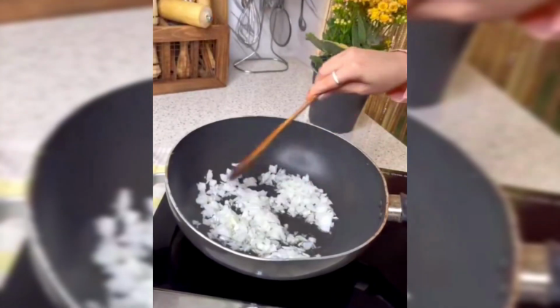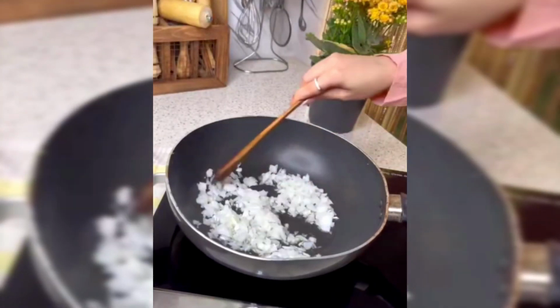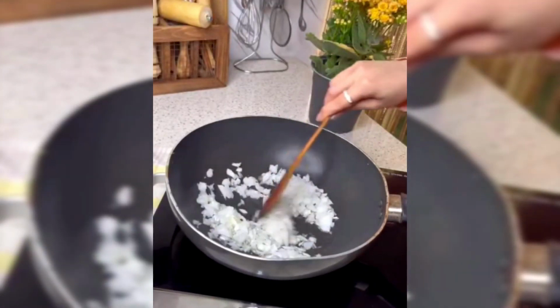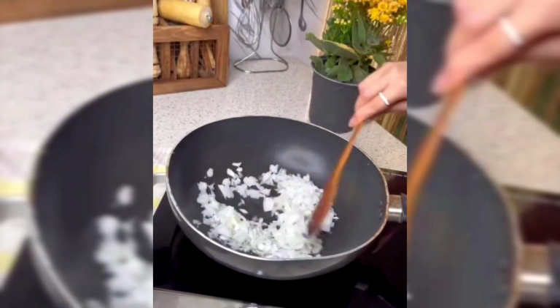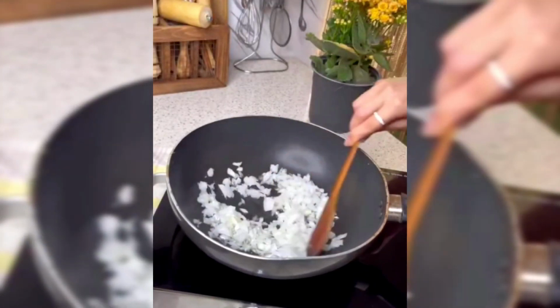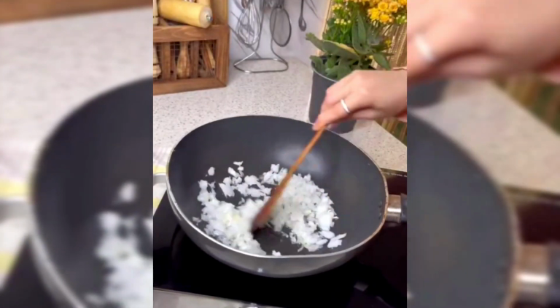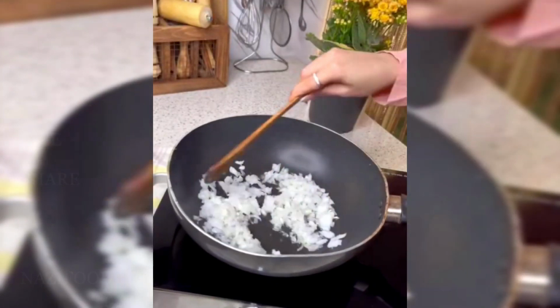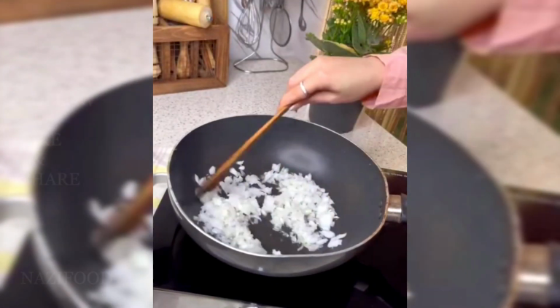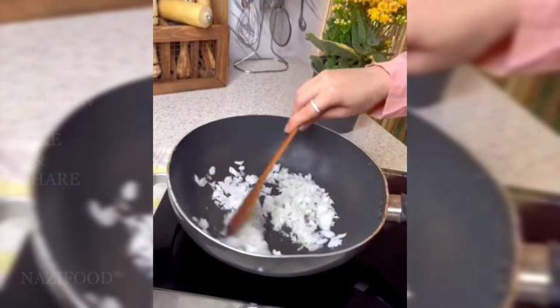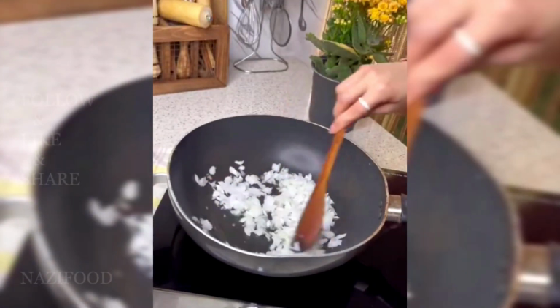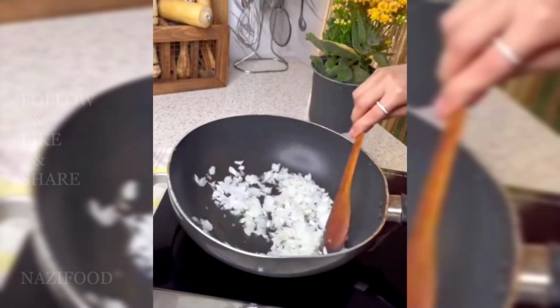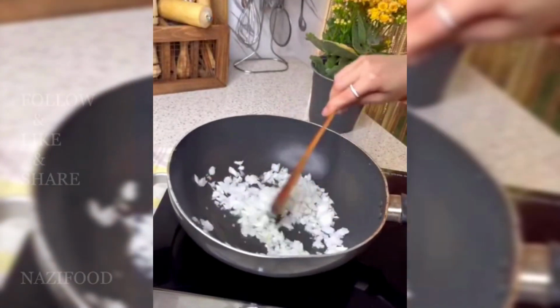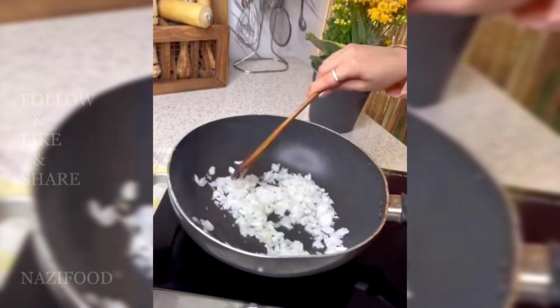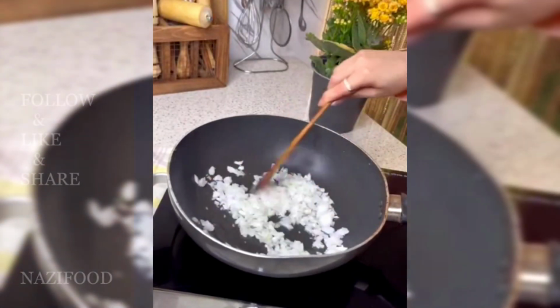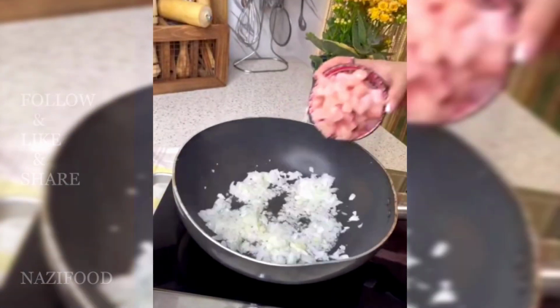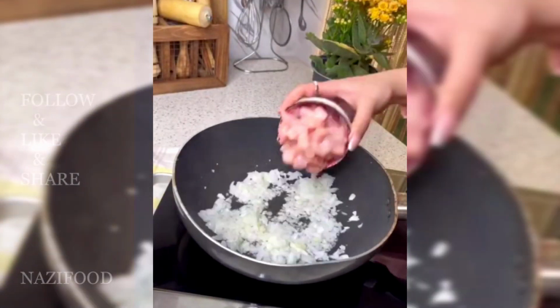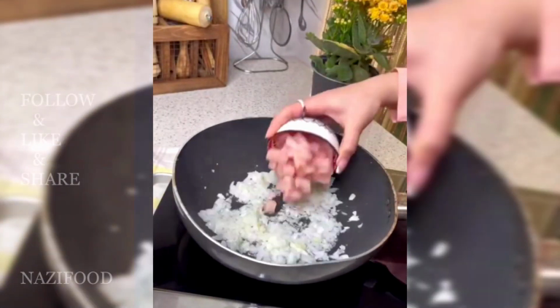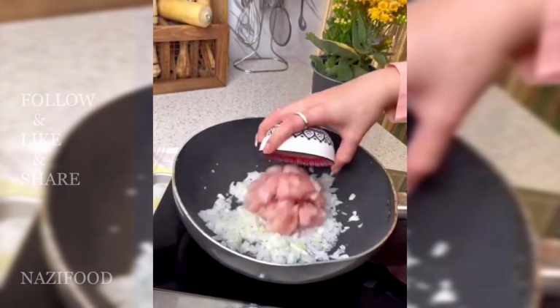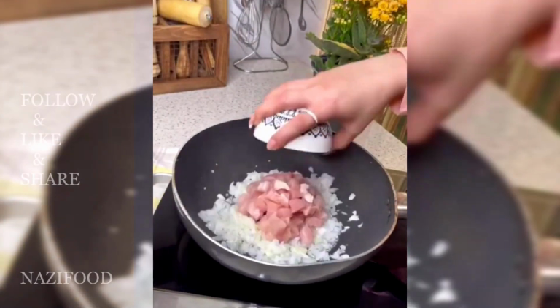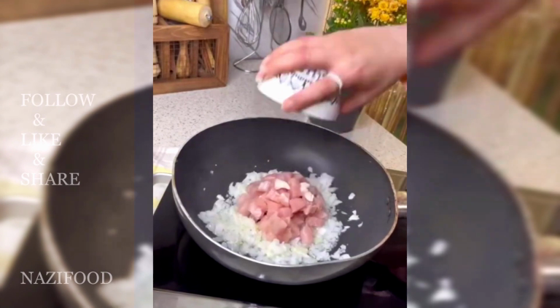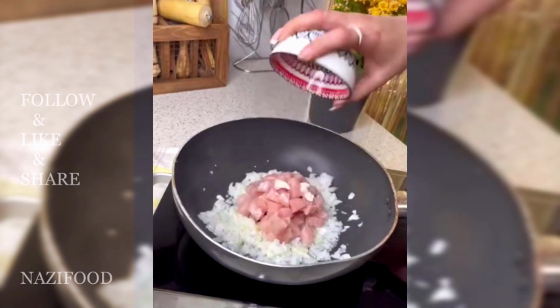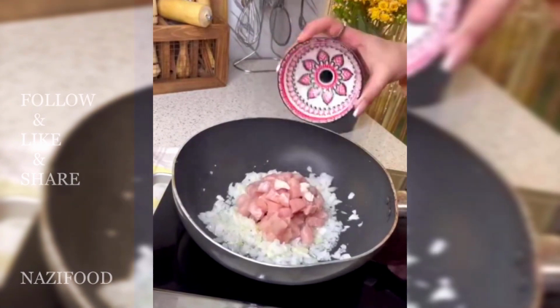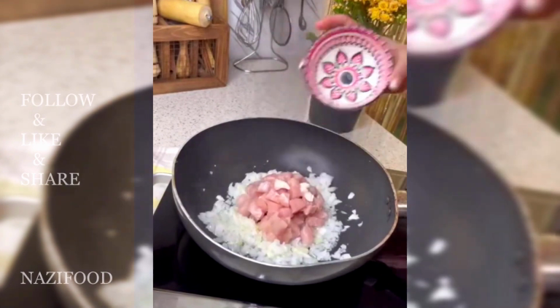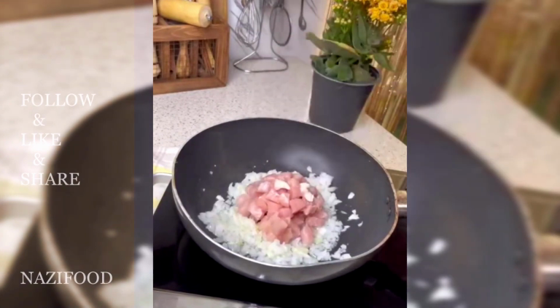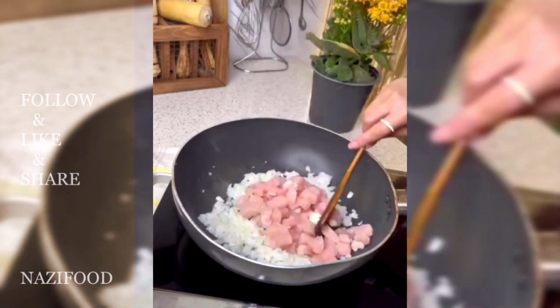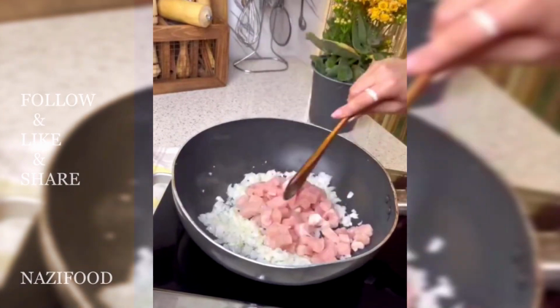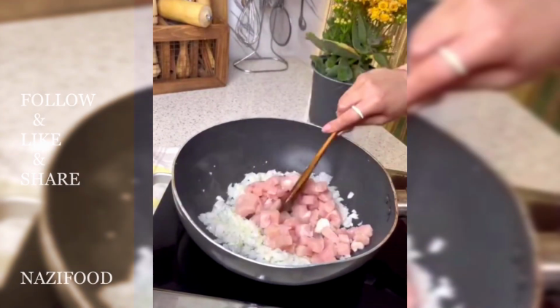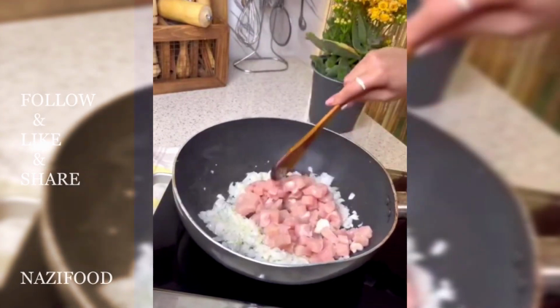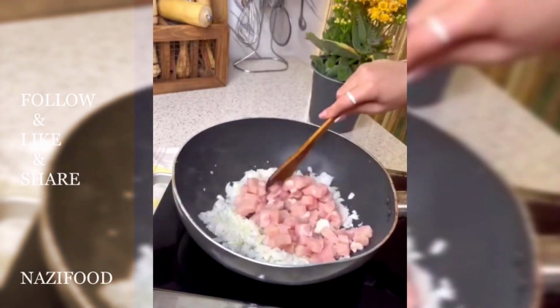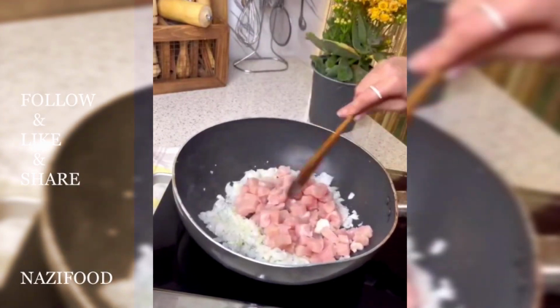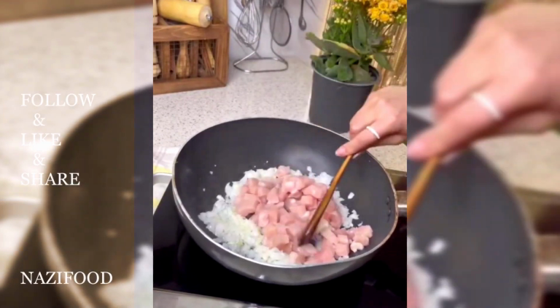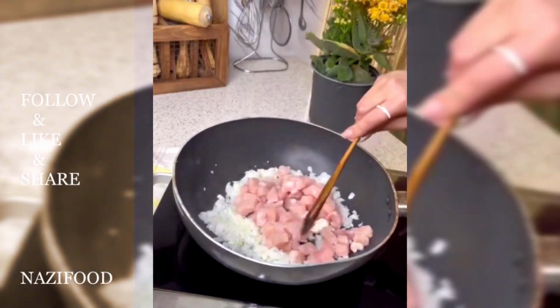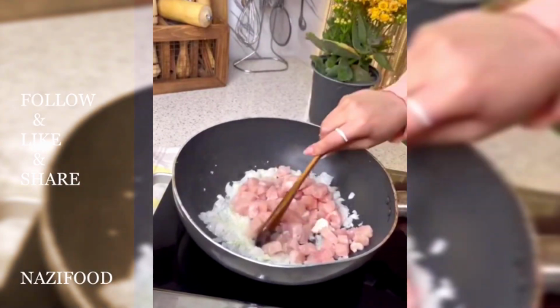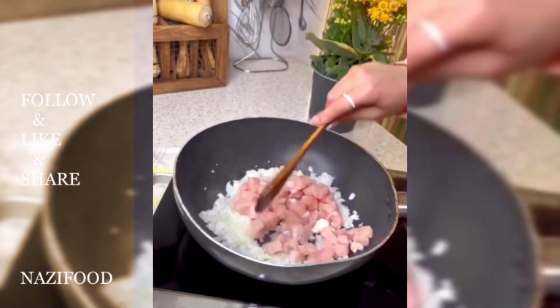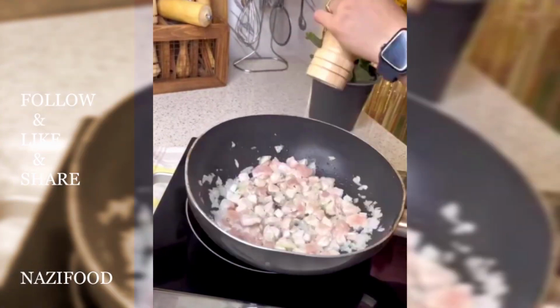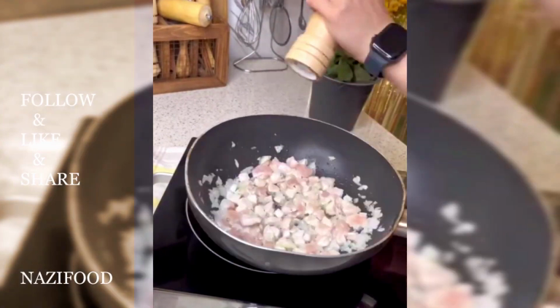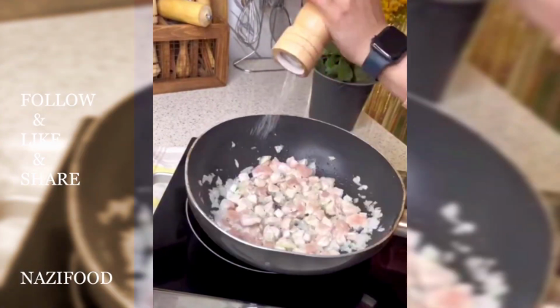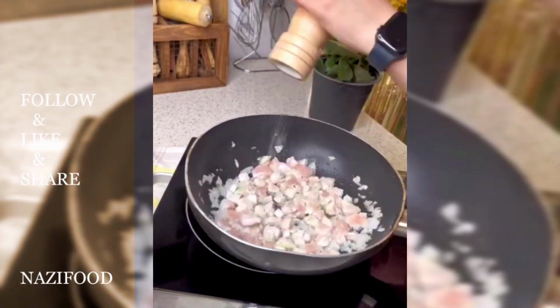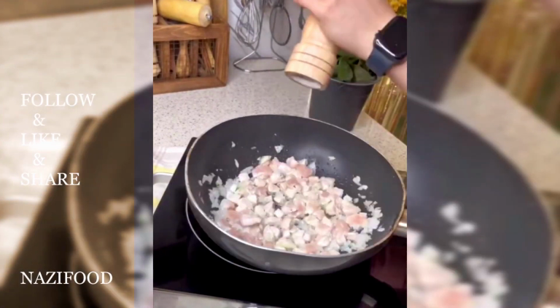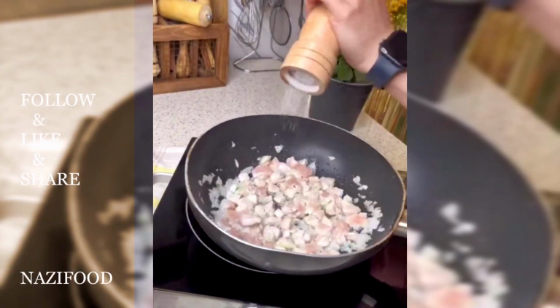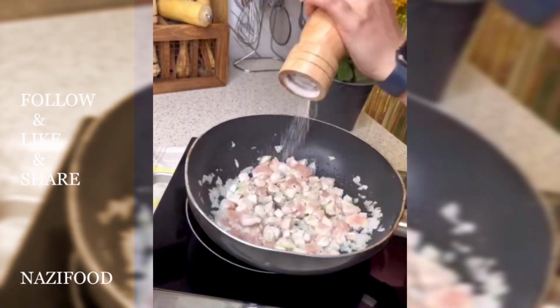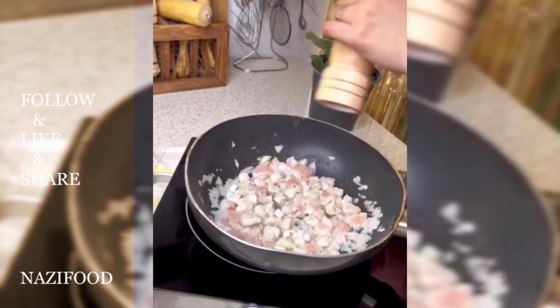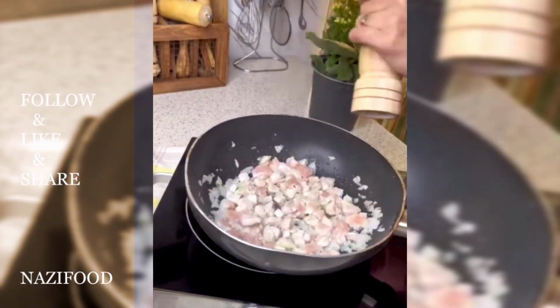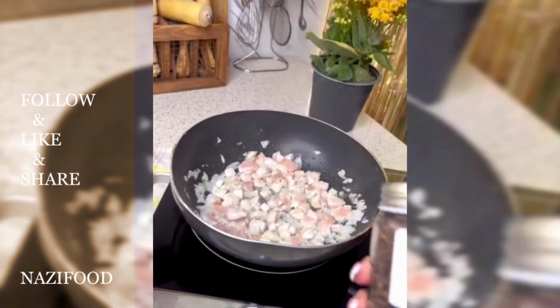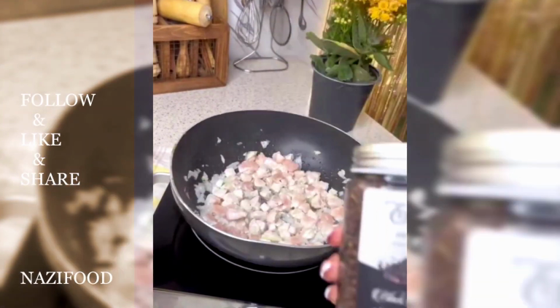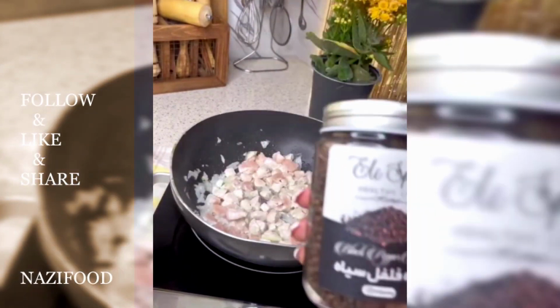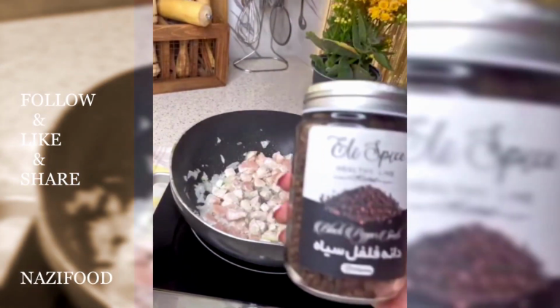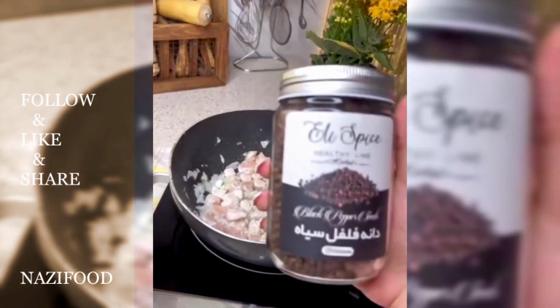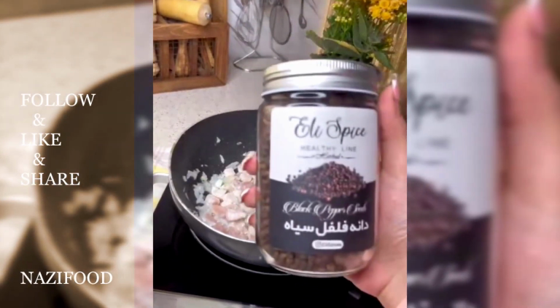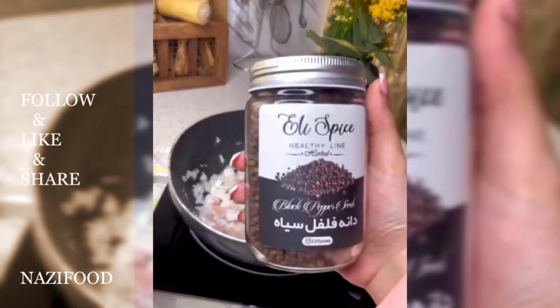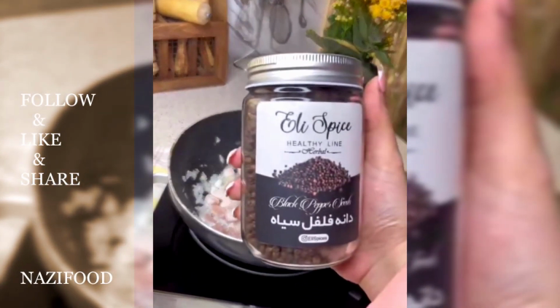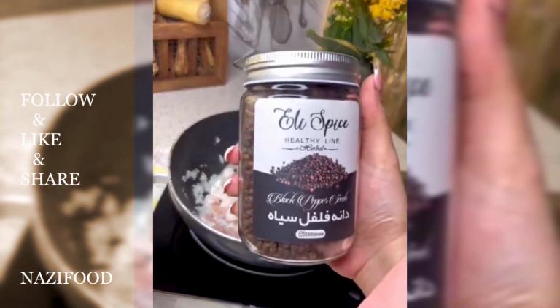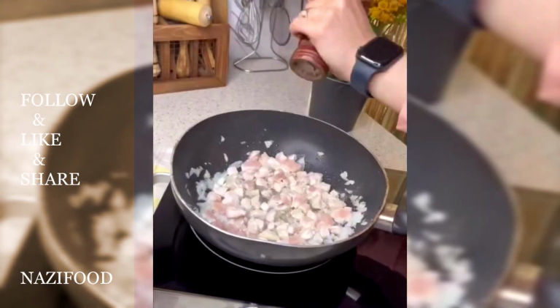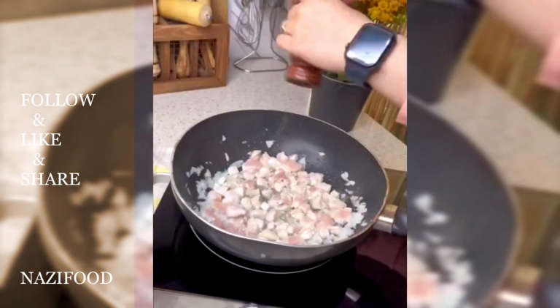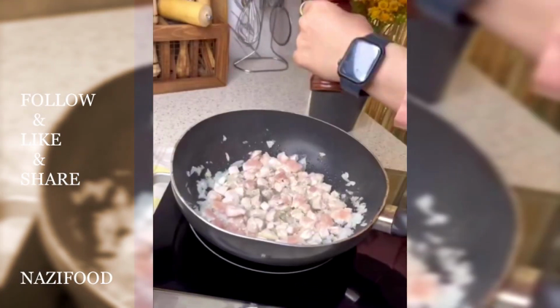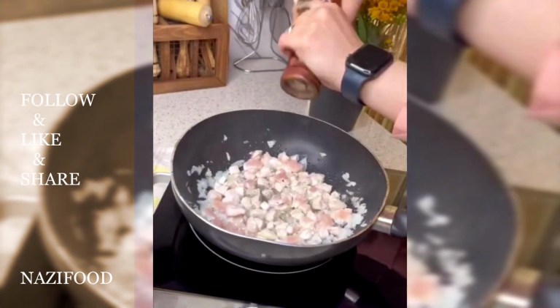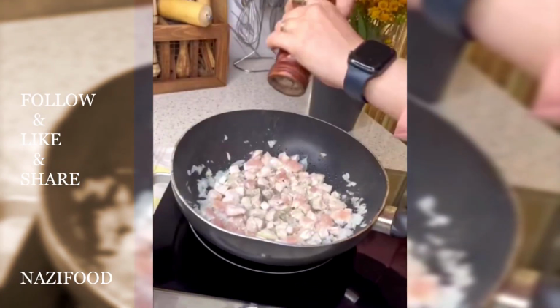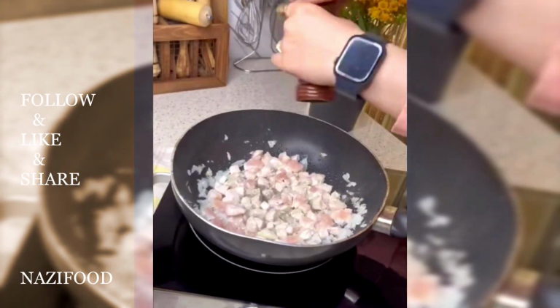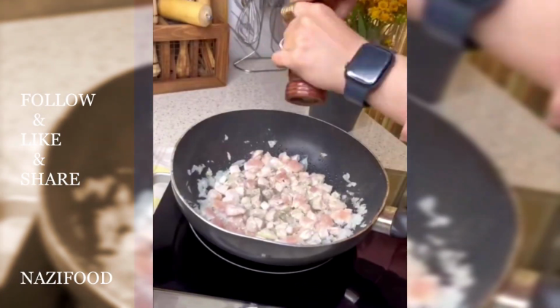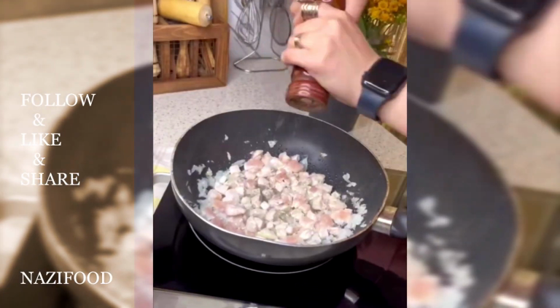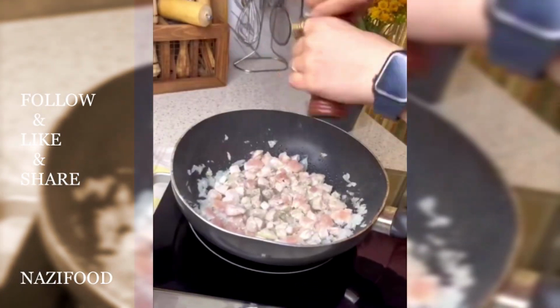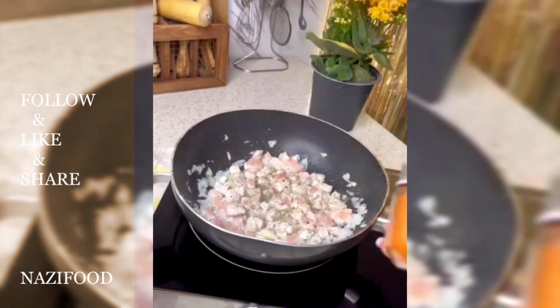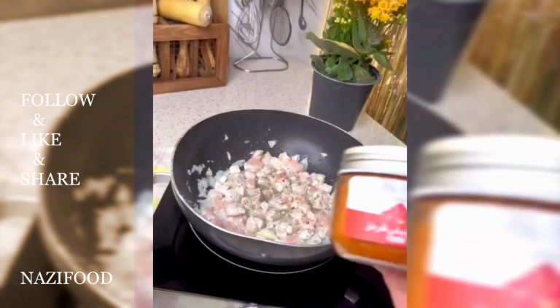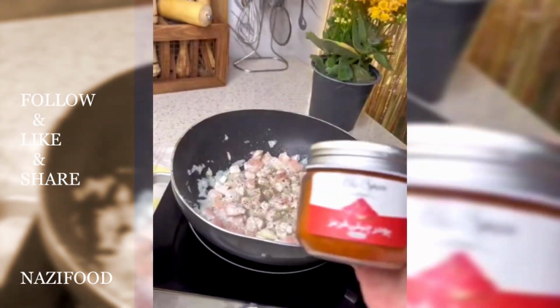For the filling, sauté chopped onions in a pan with some oil until golden brown, then add diced chicken breast and cook.